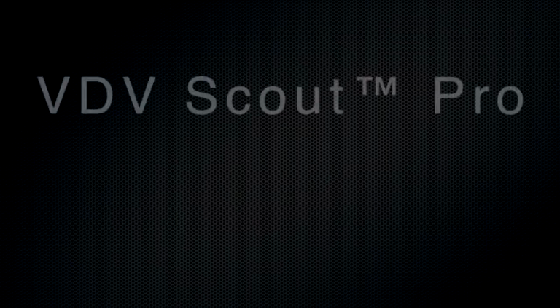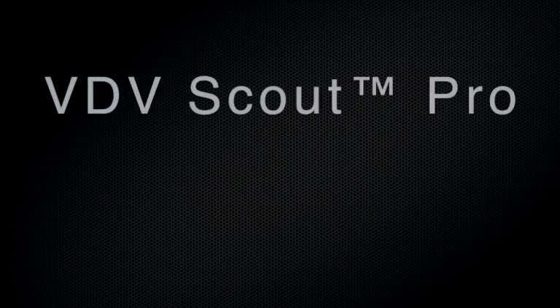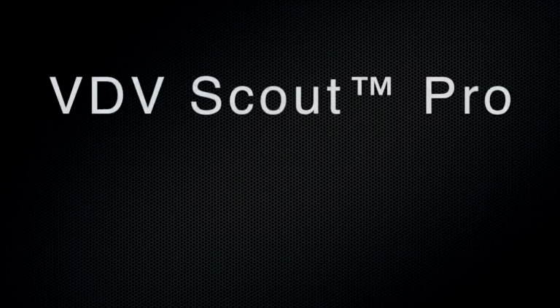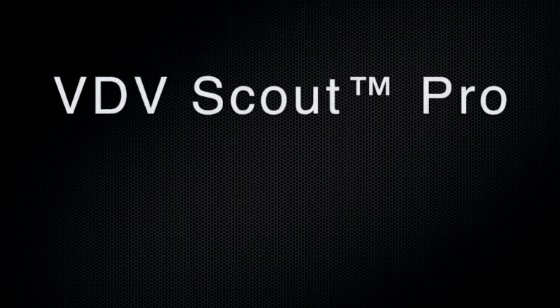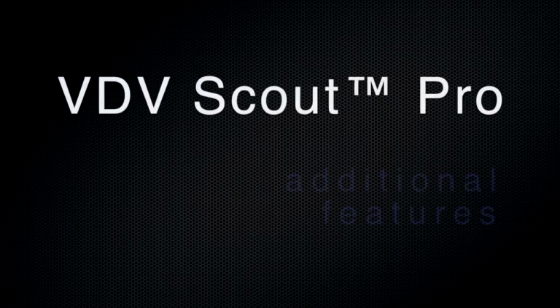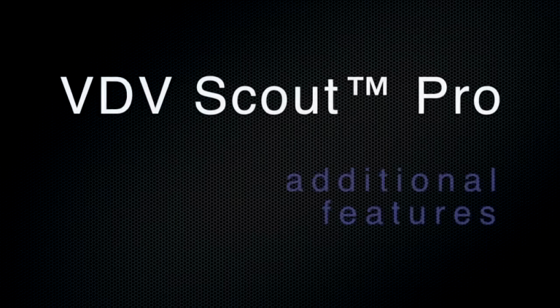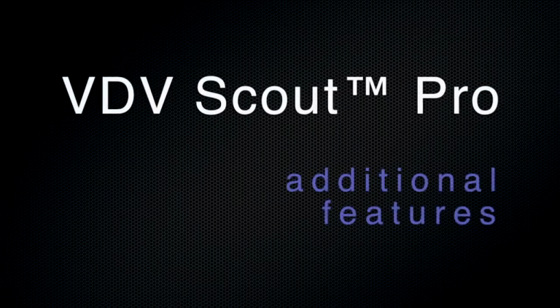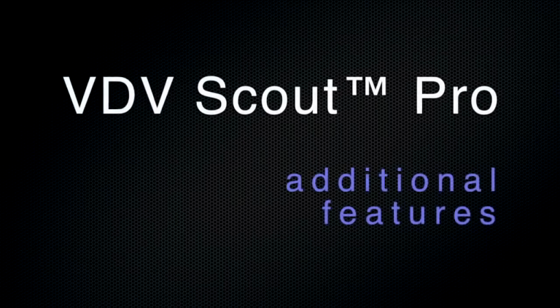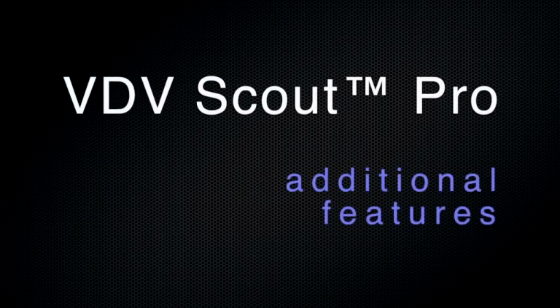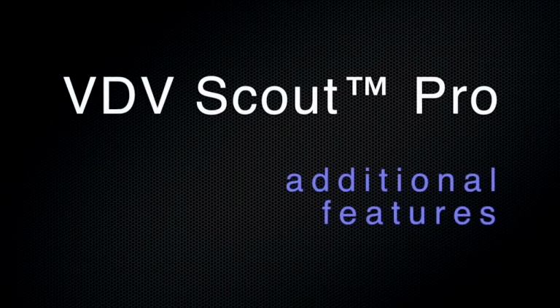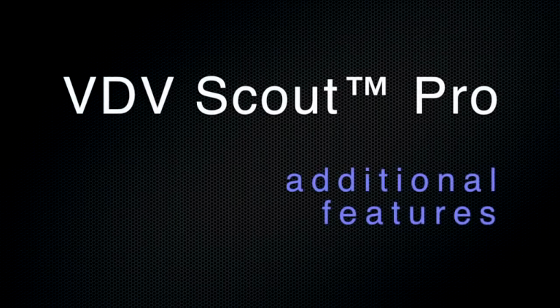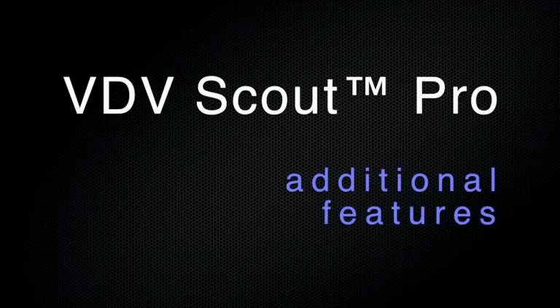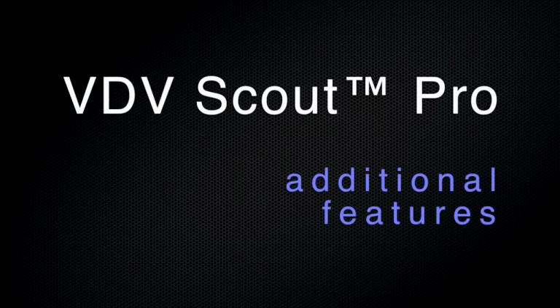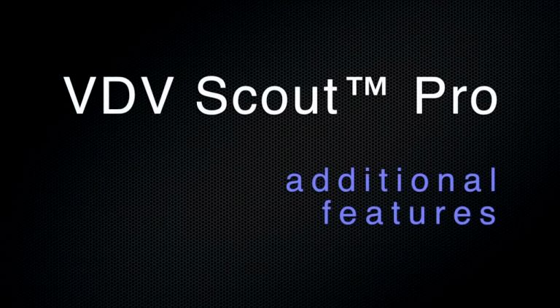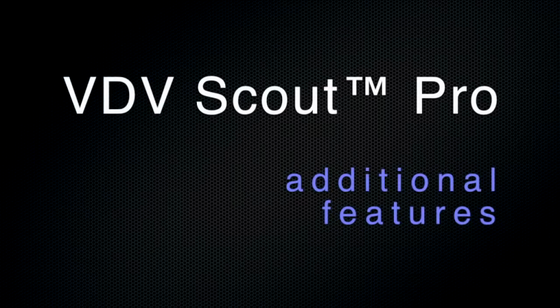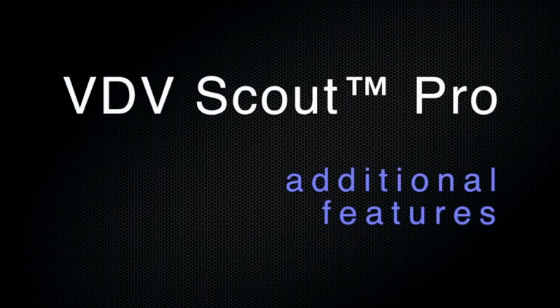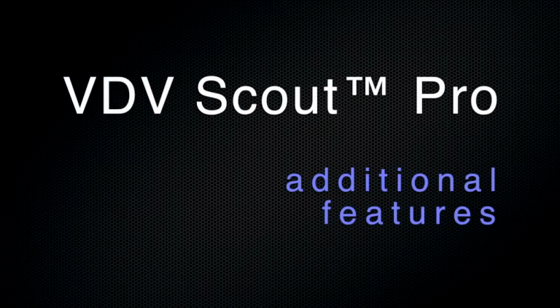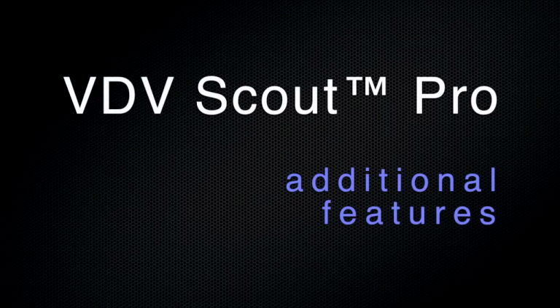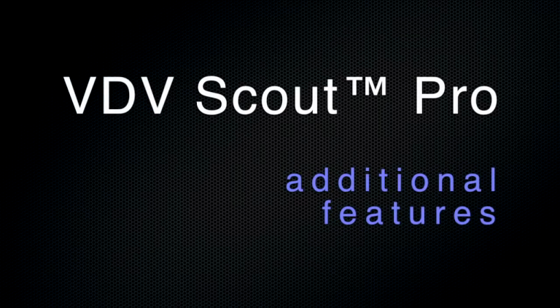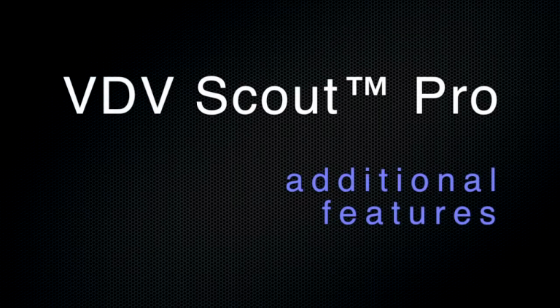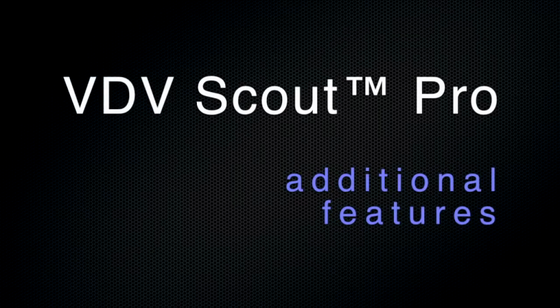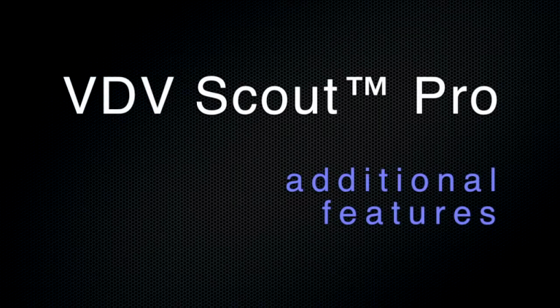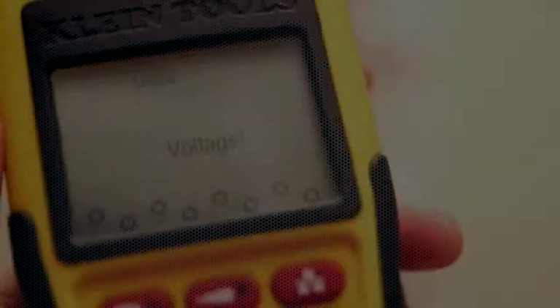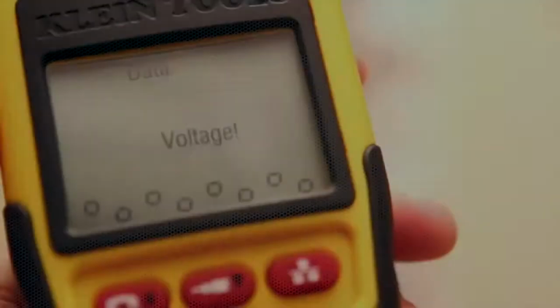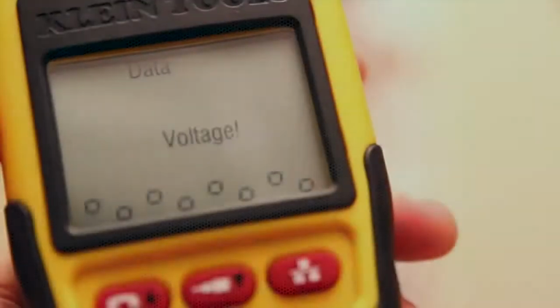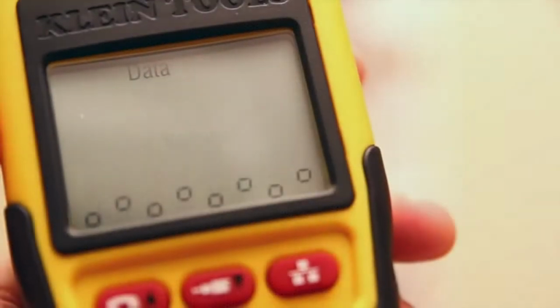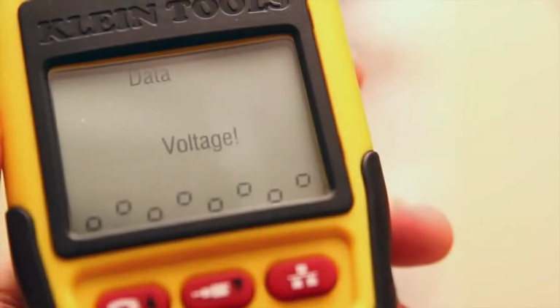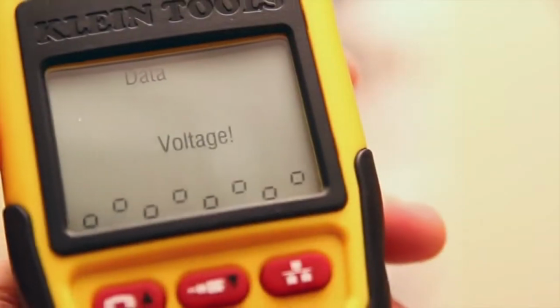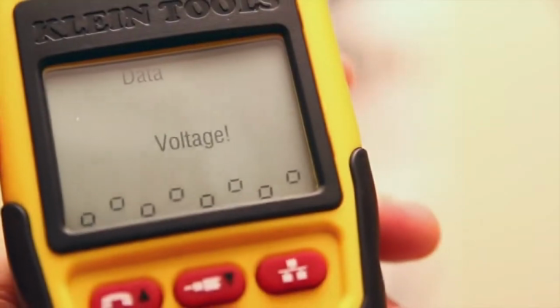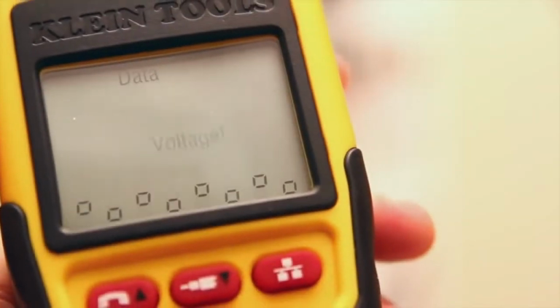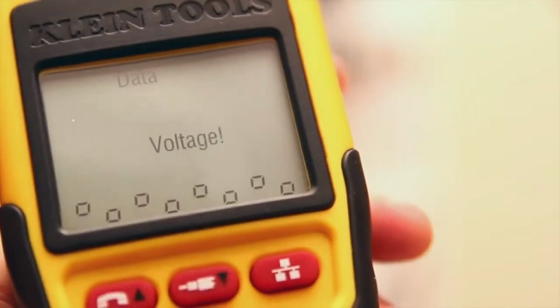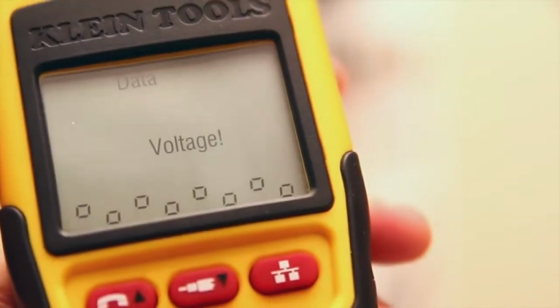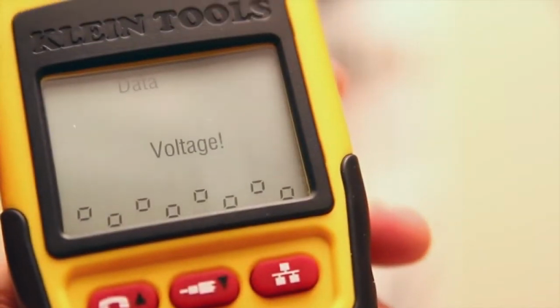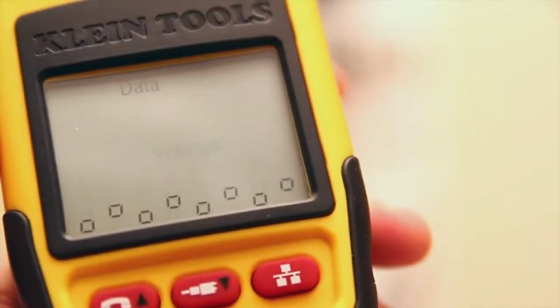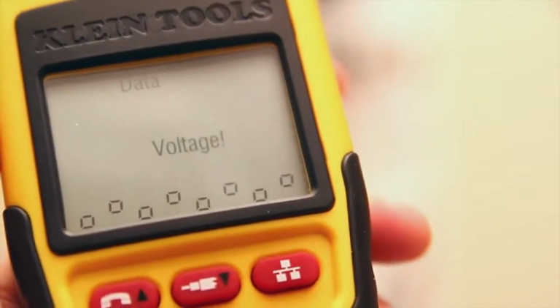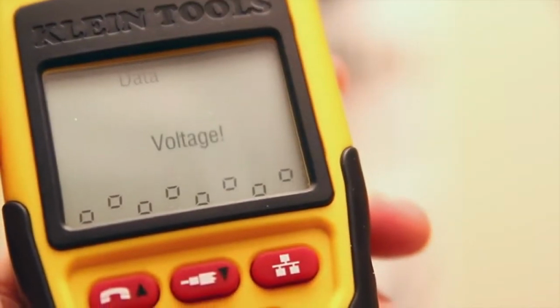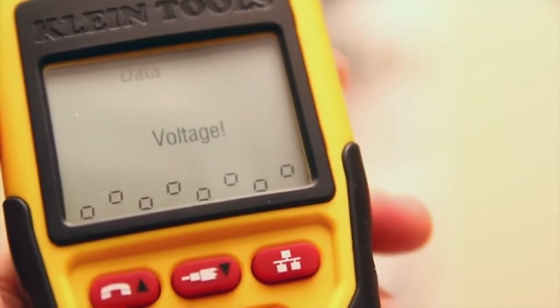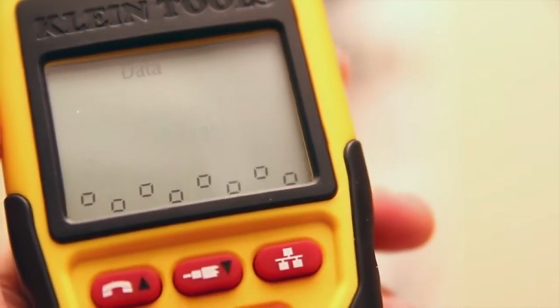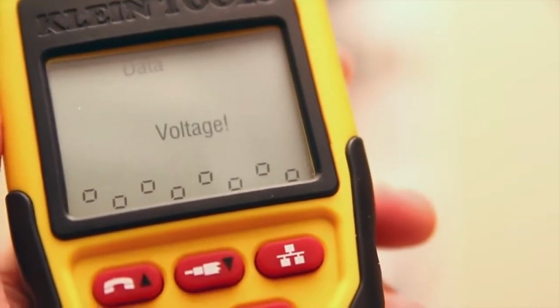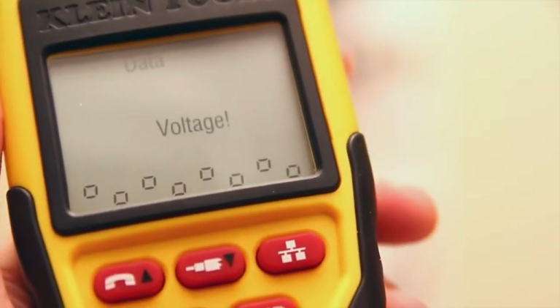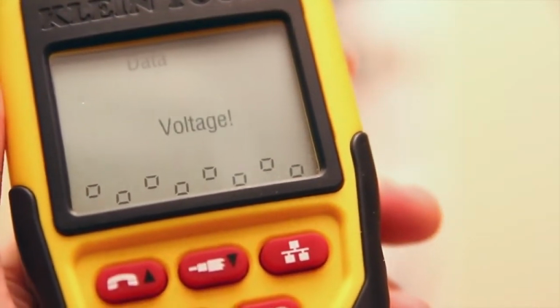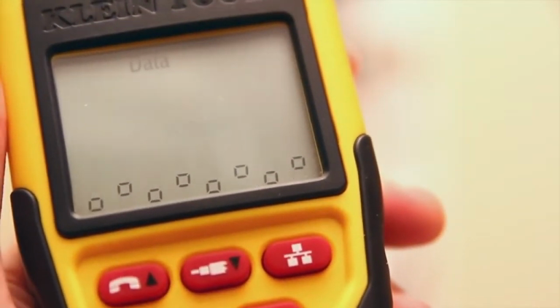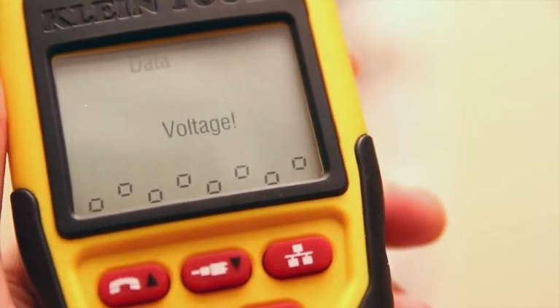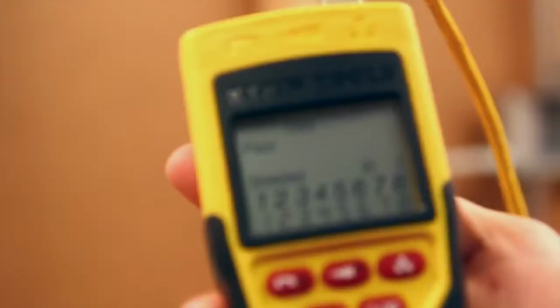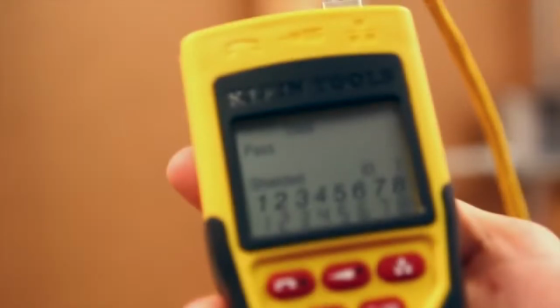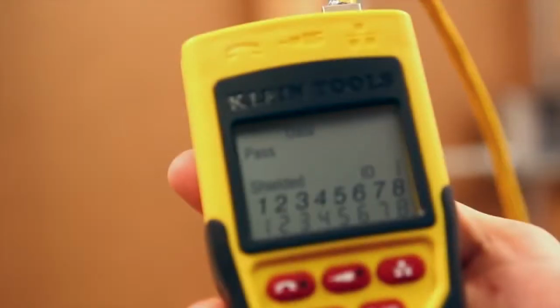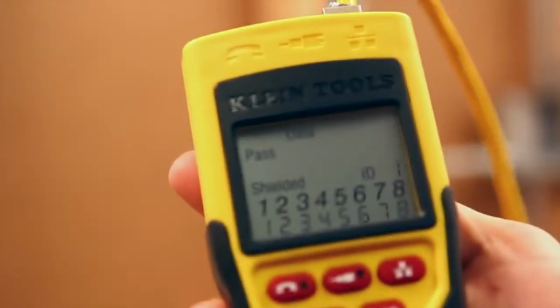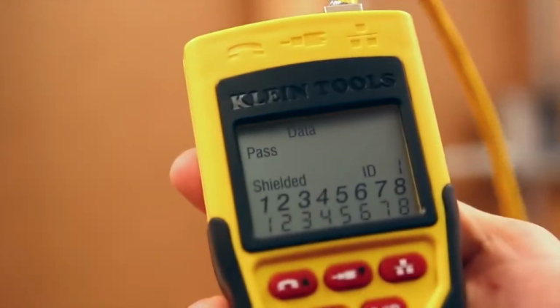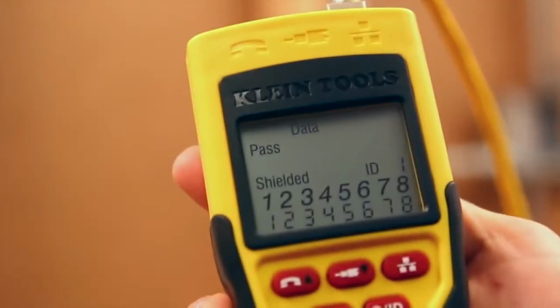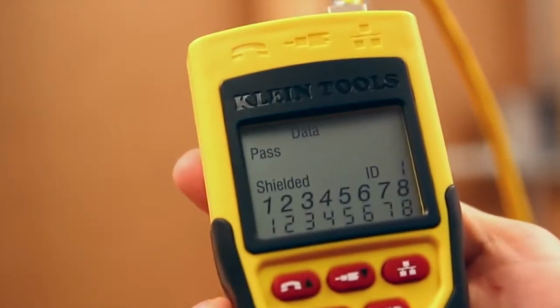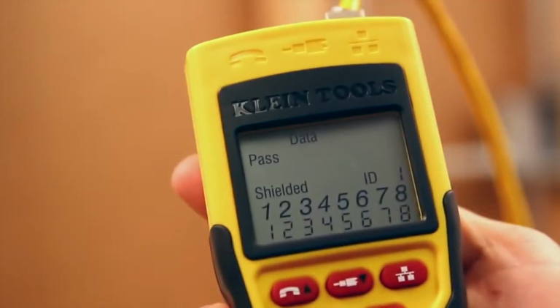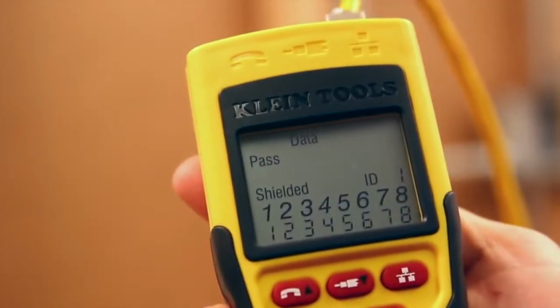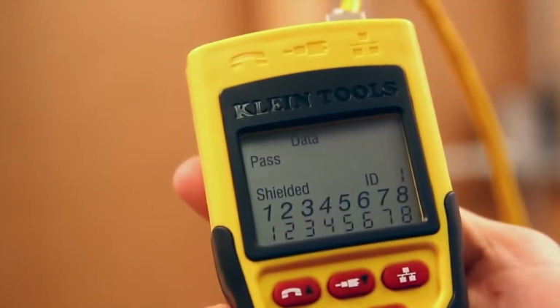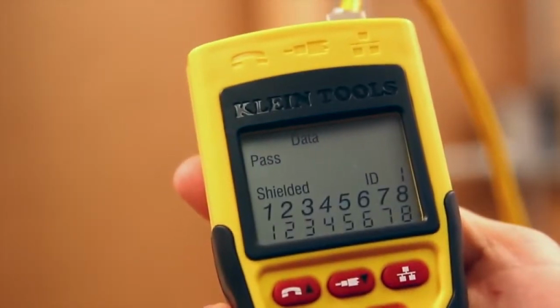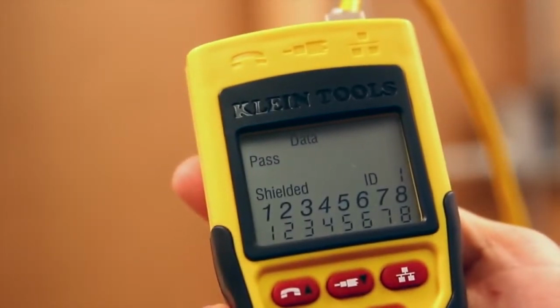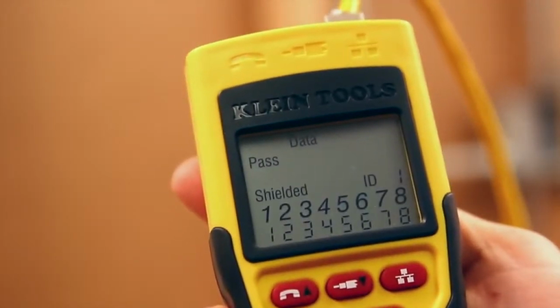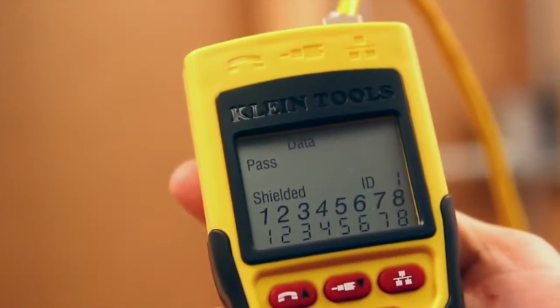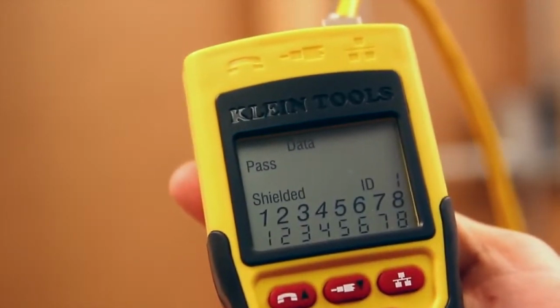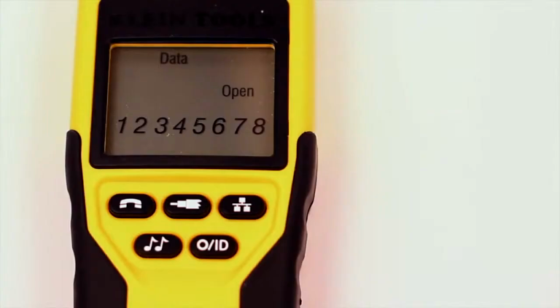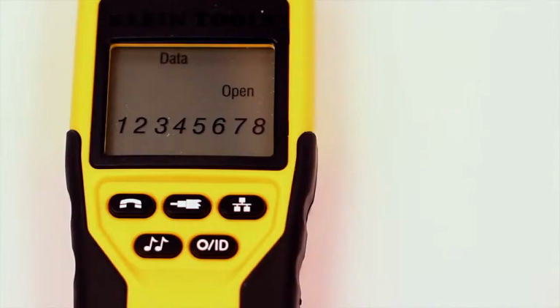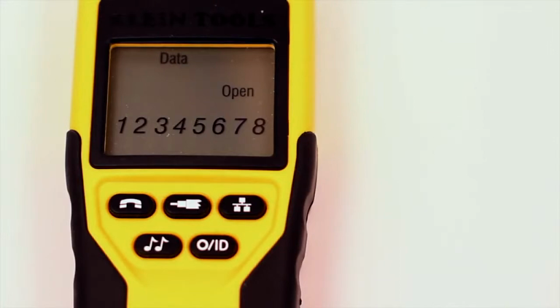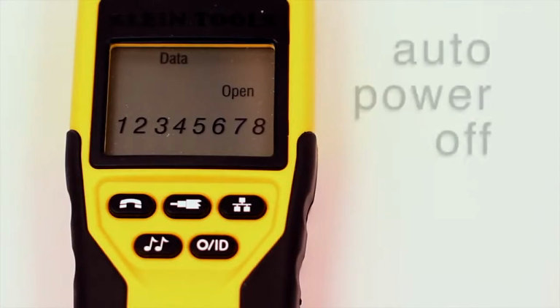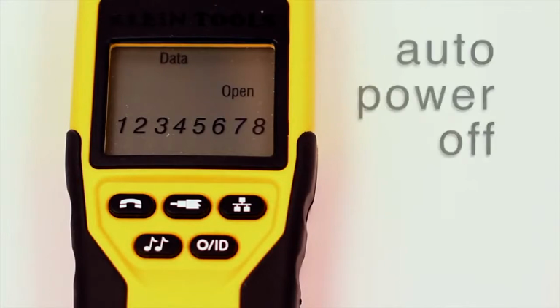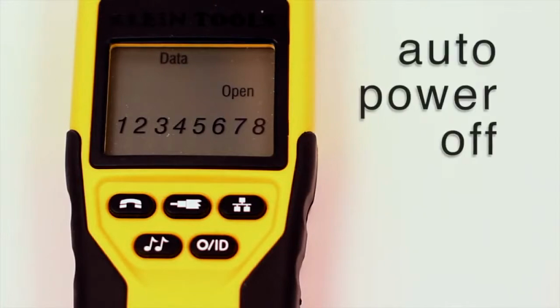The VDV Scott Pro testers include other supporting features such as voltage warning, shield detection, and auto power off.